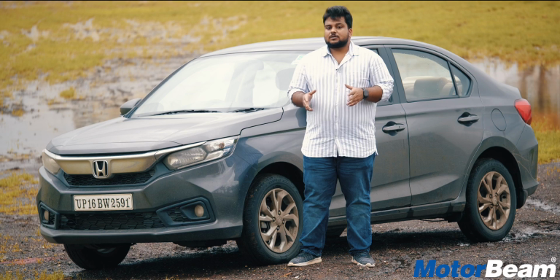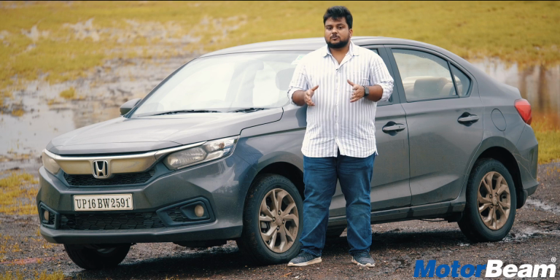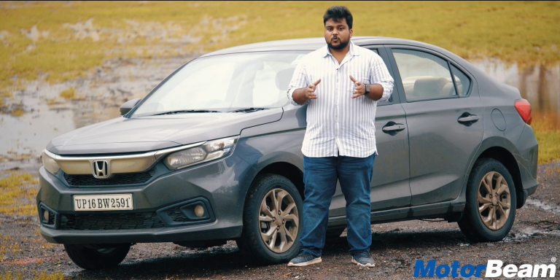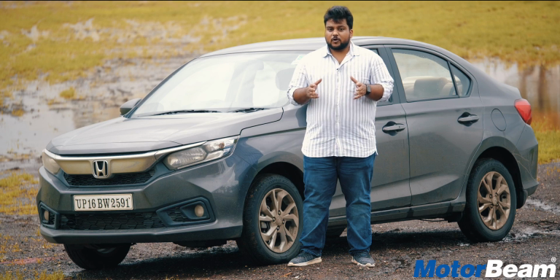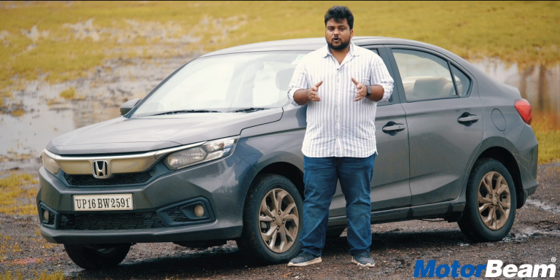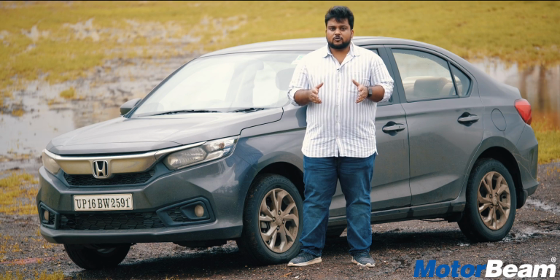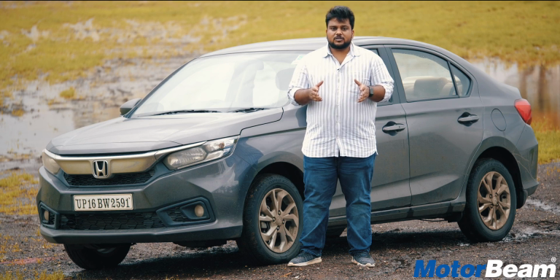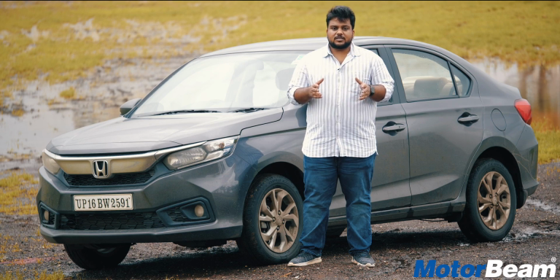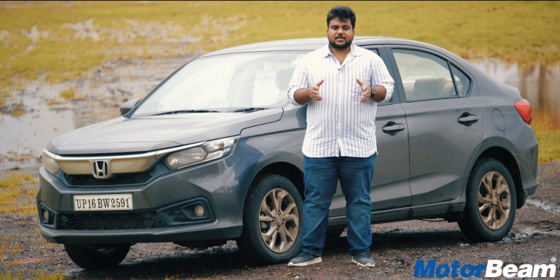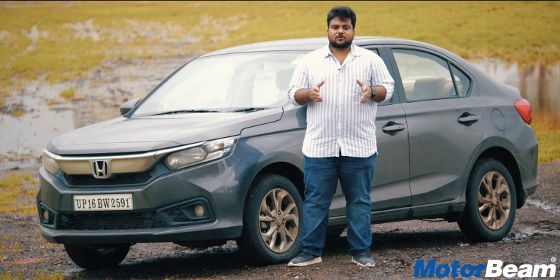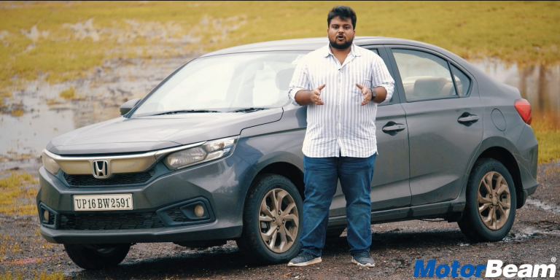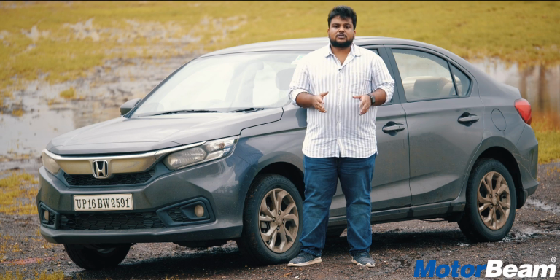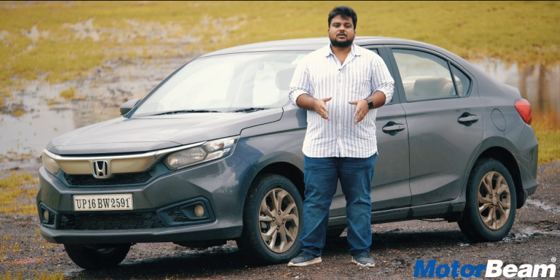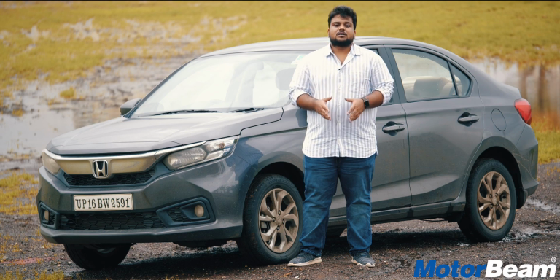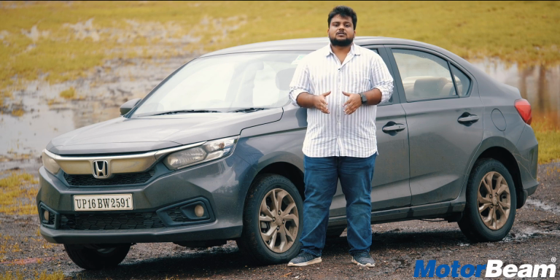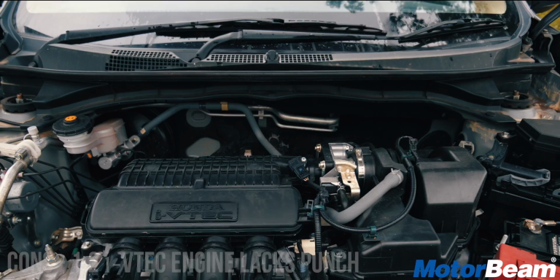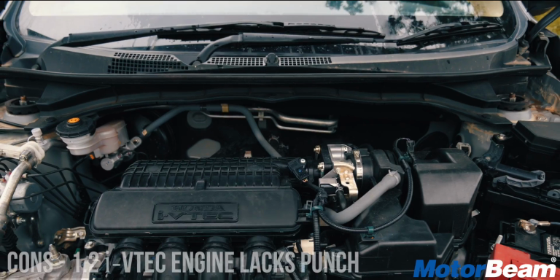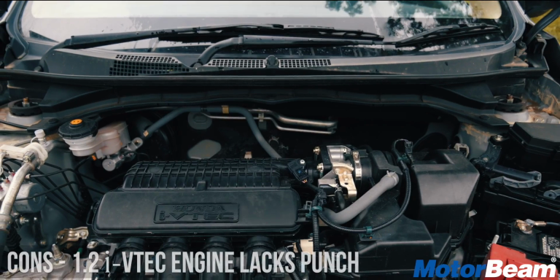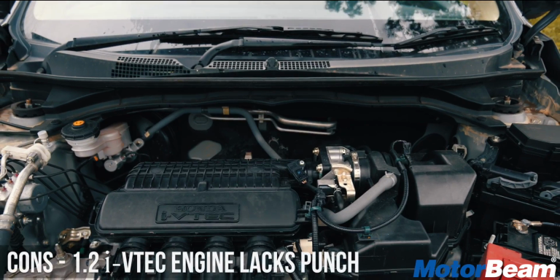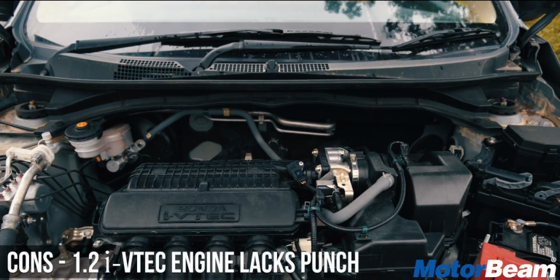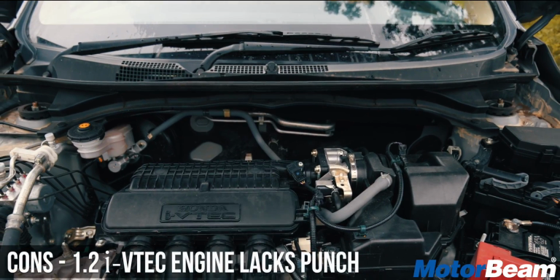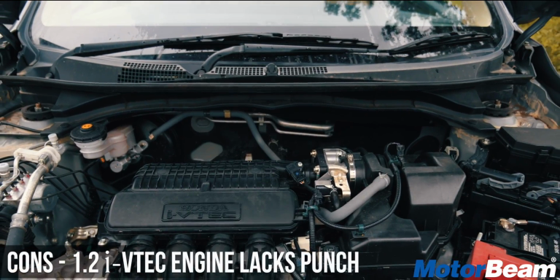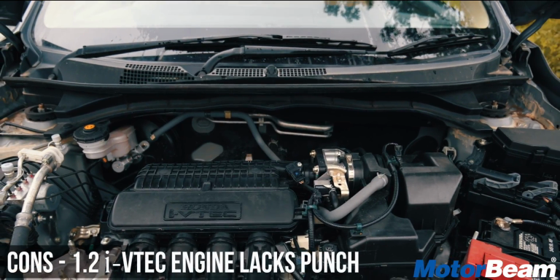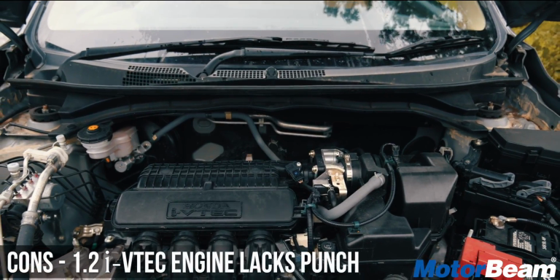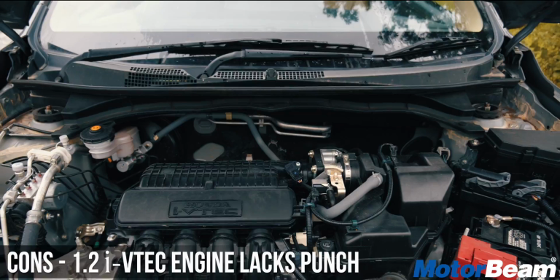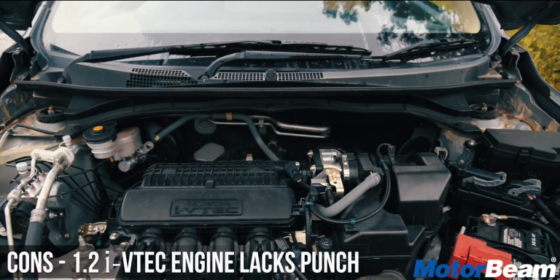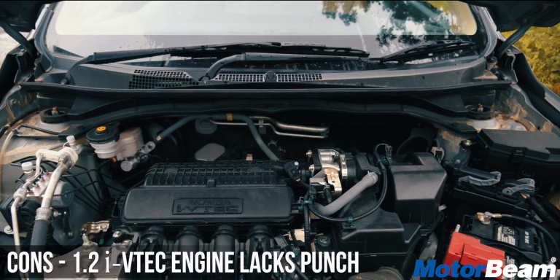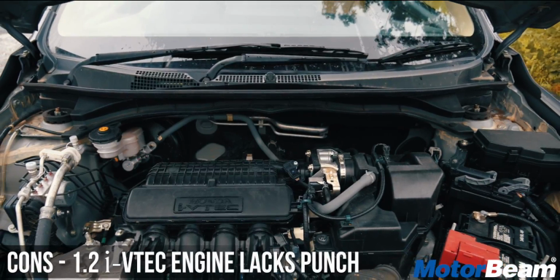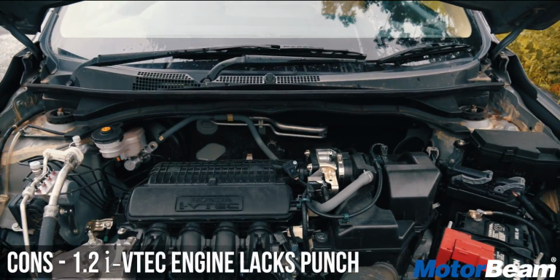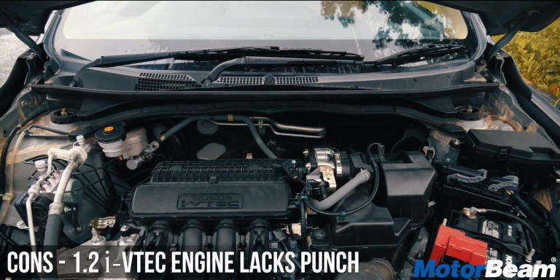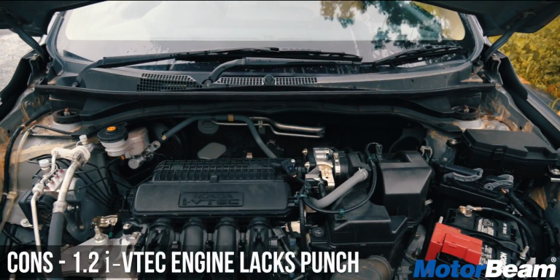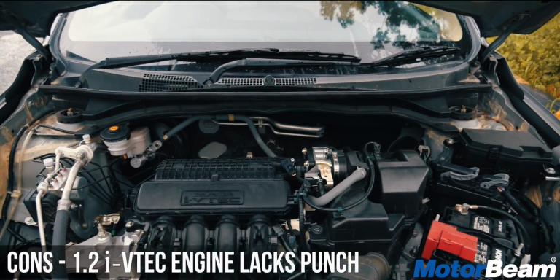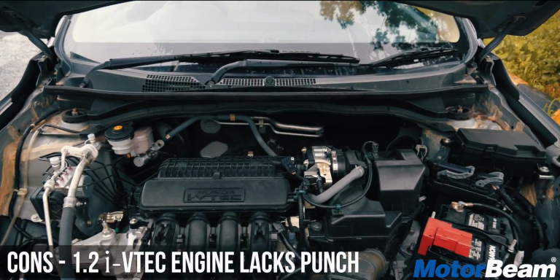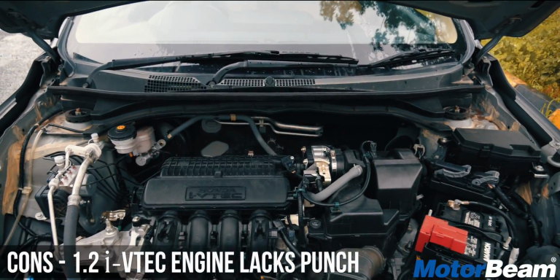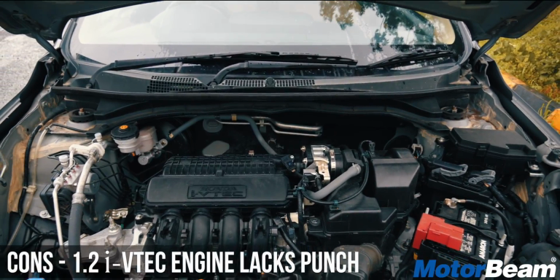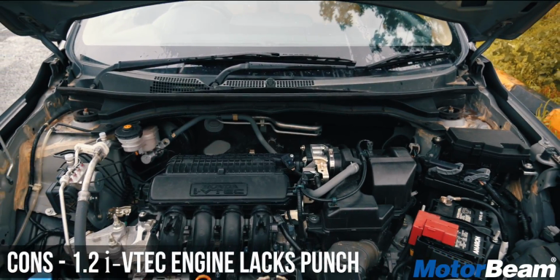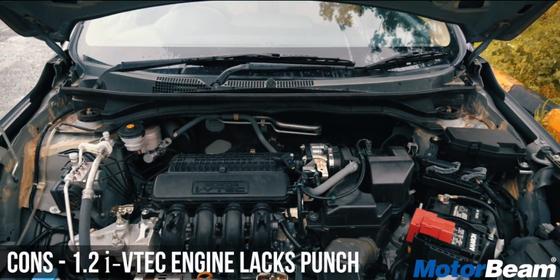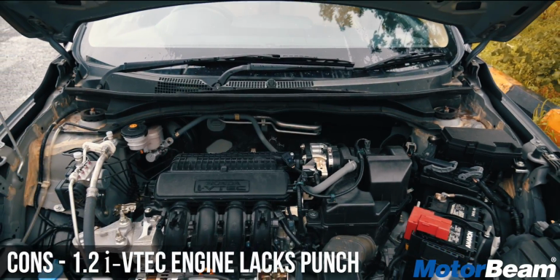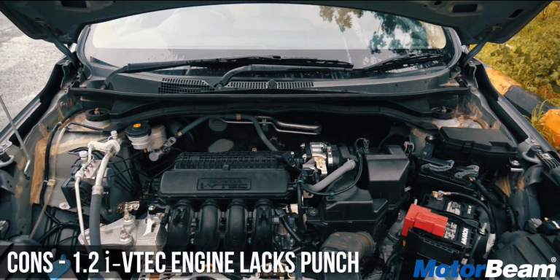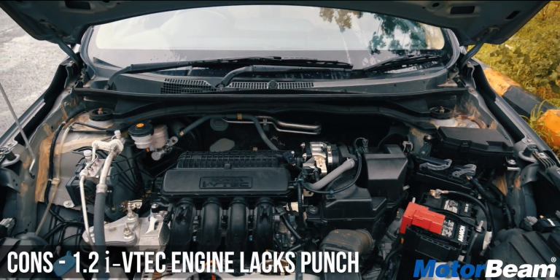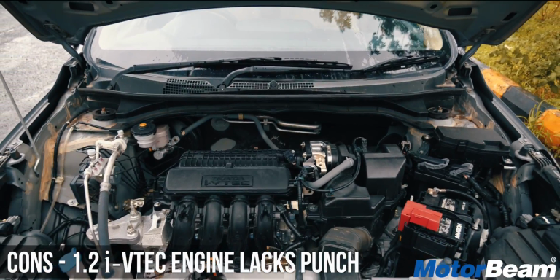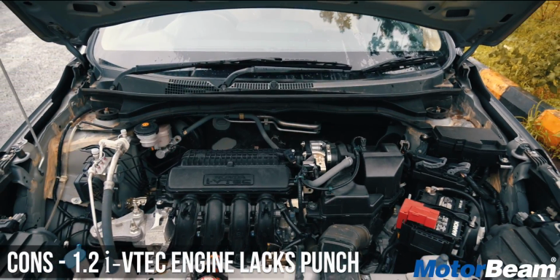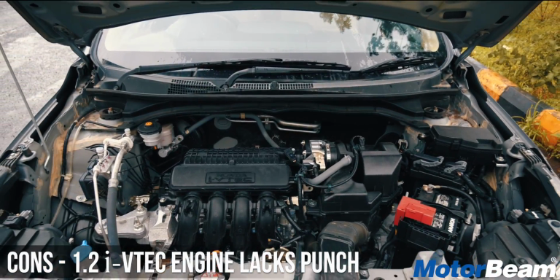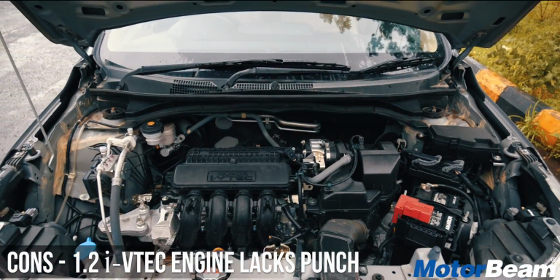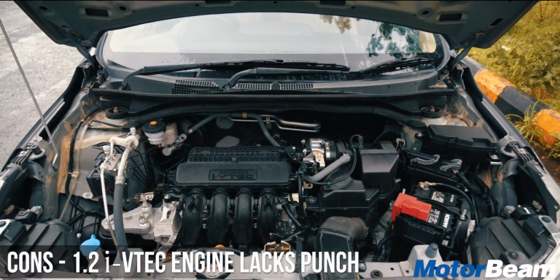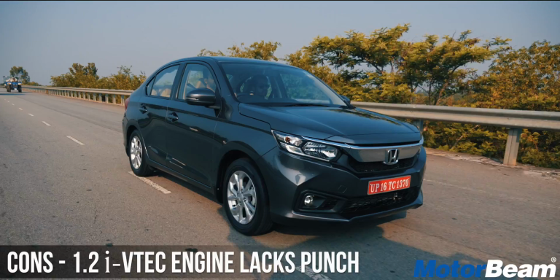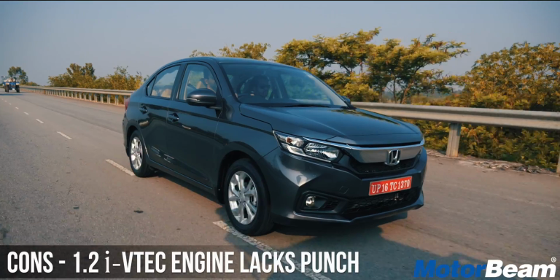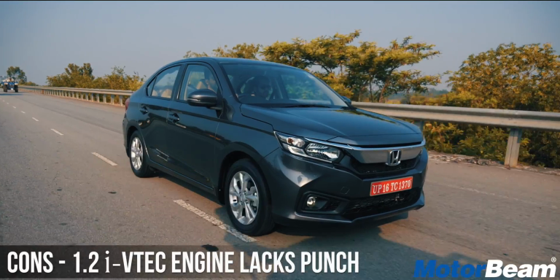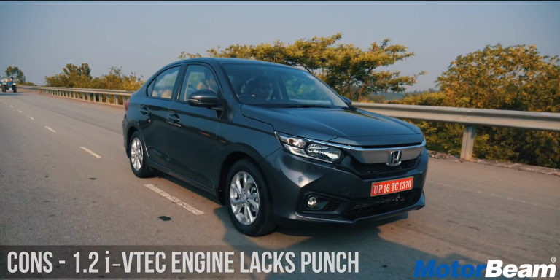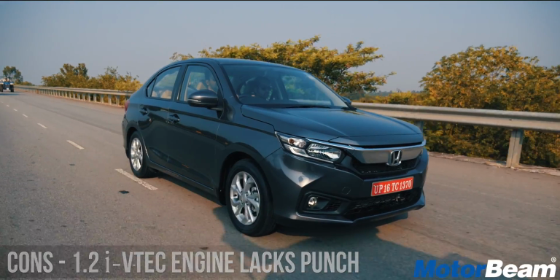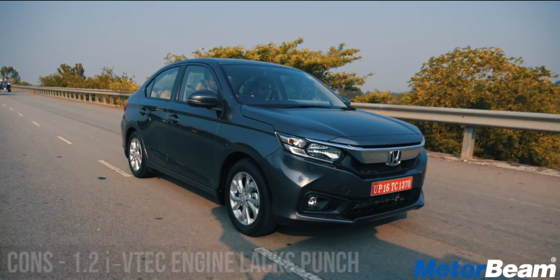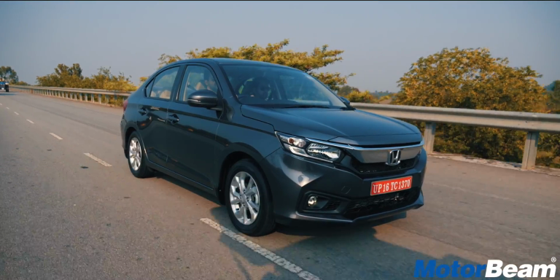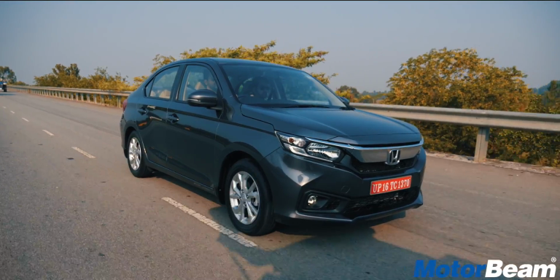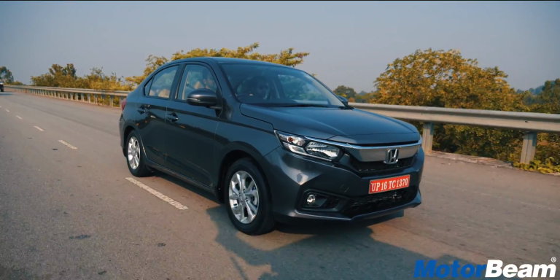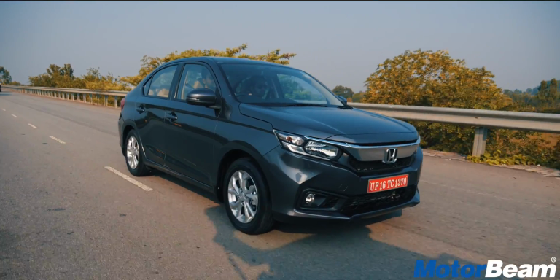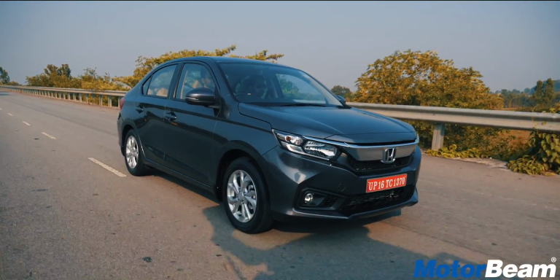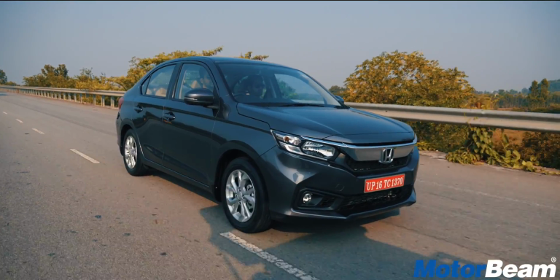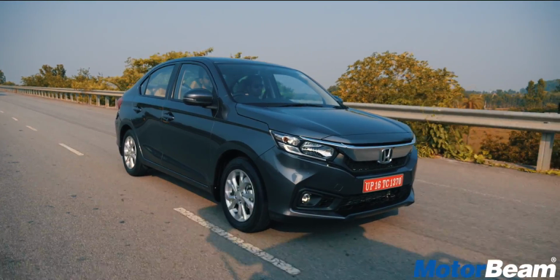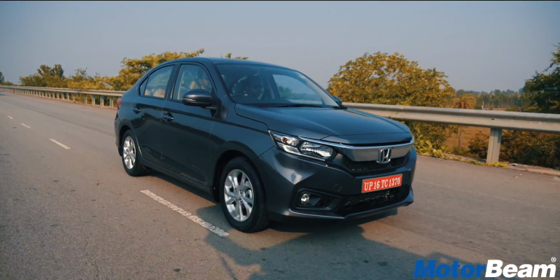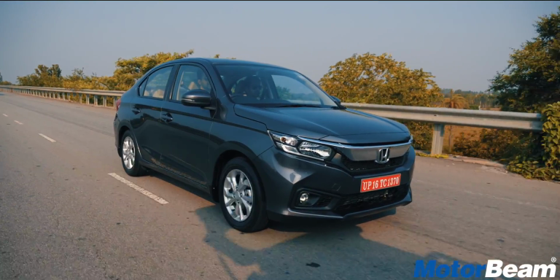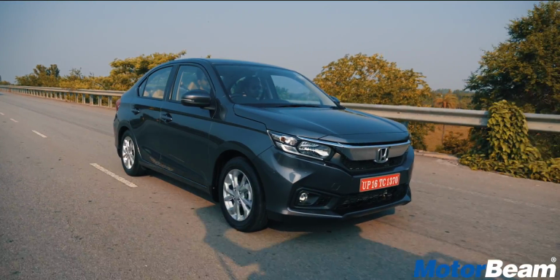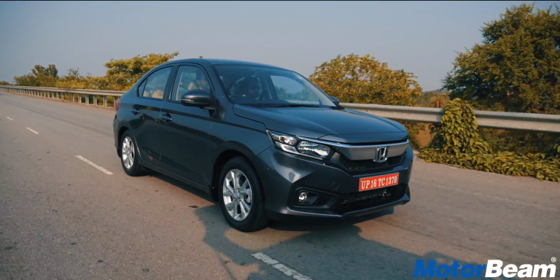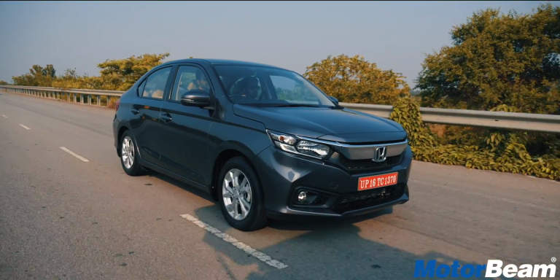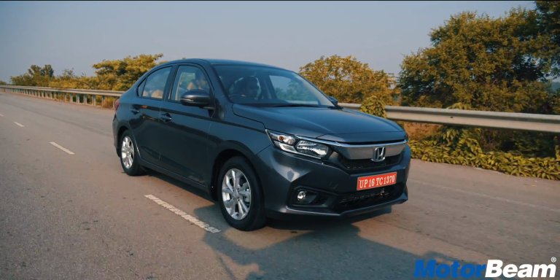Moving on to the third con, the 1.2-litre IVTEC engine feels a bit underpowered and is lacking in low-end performance.